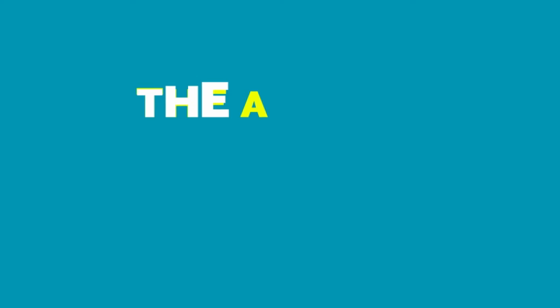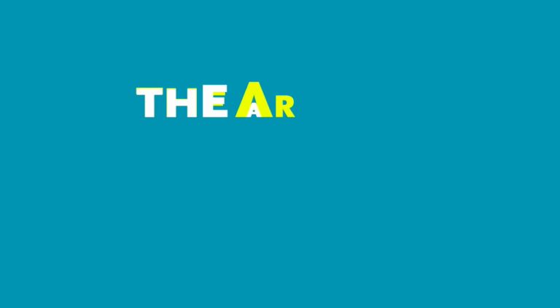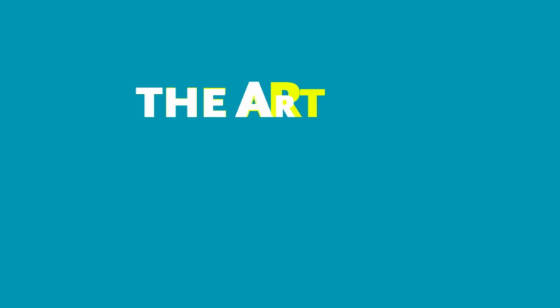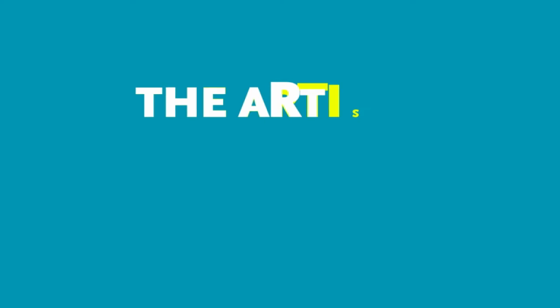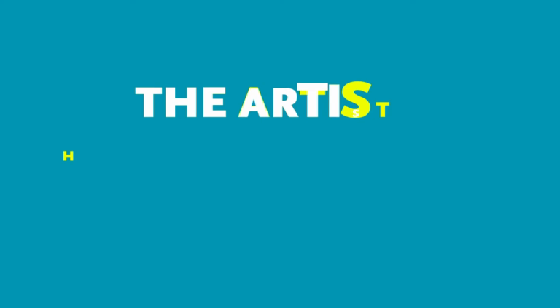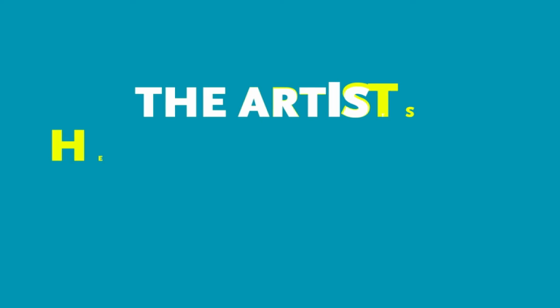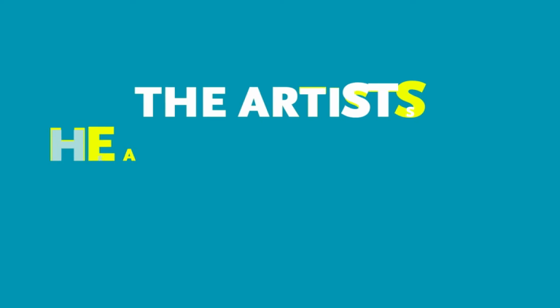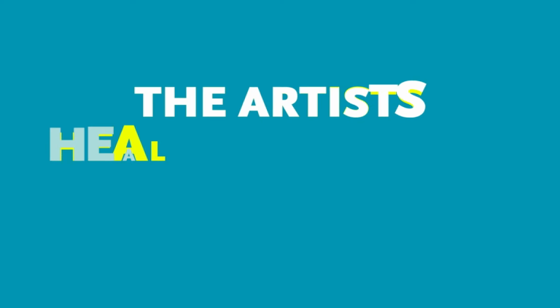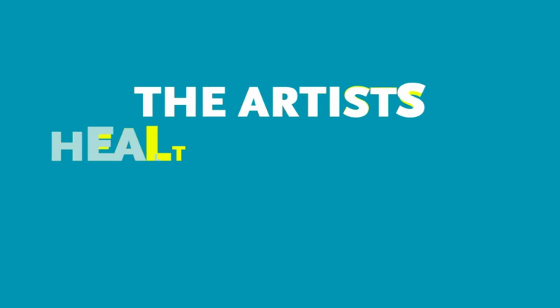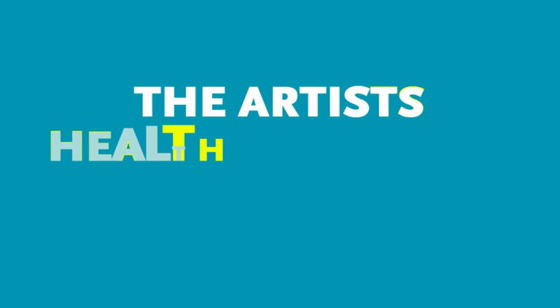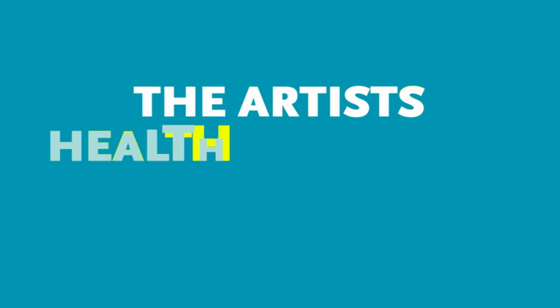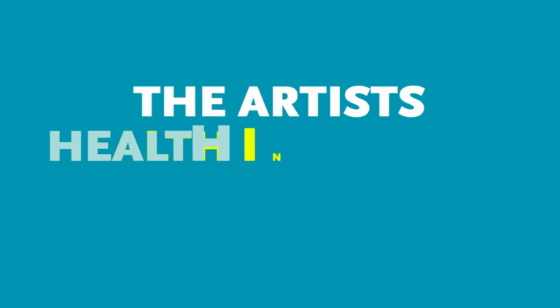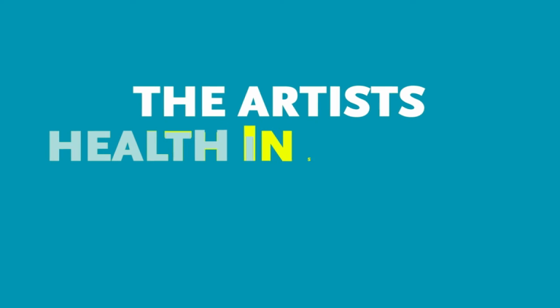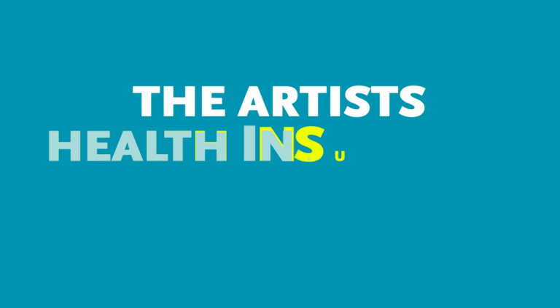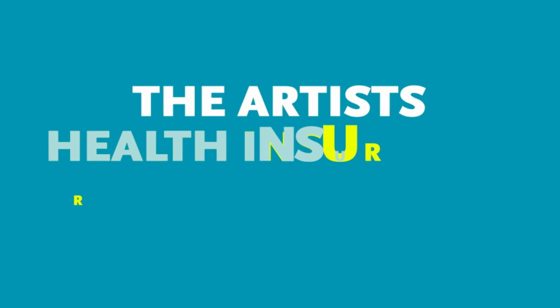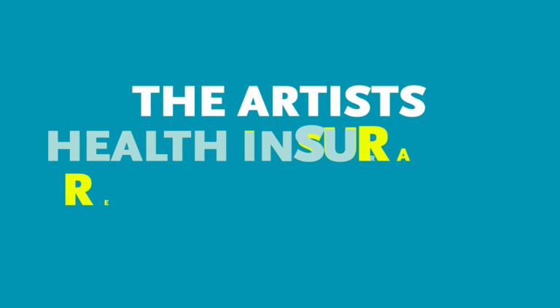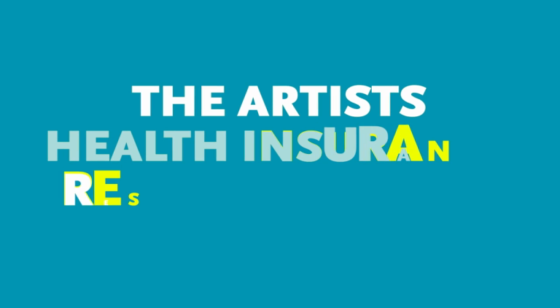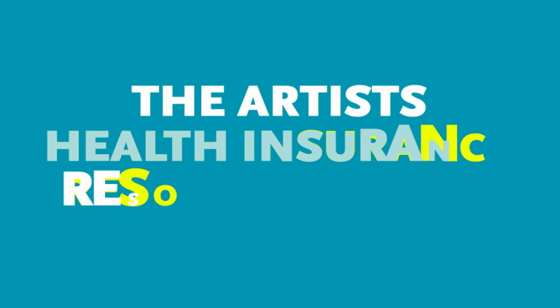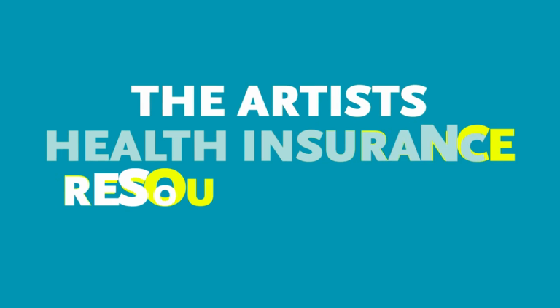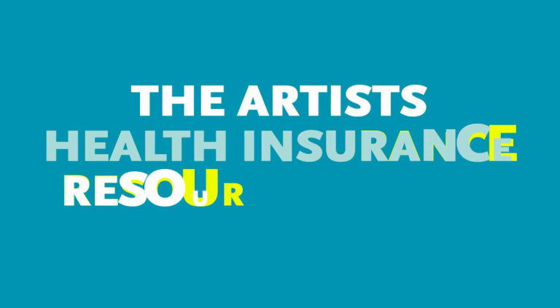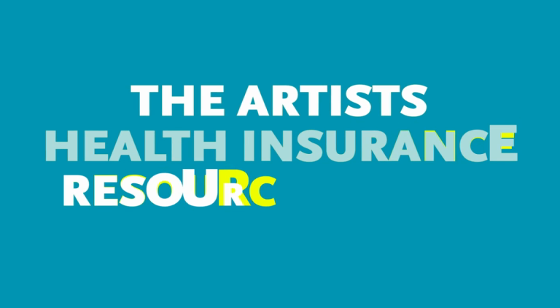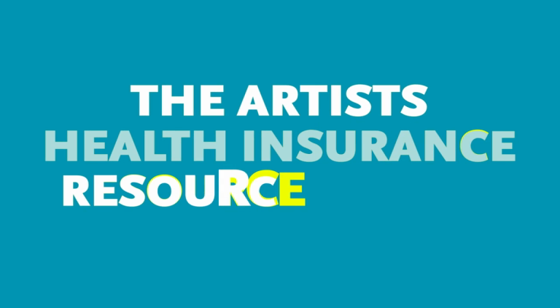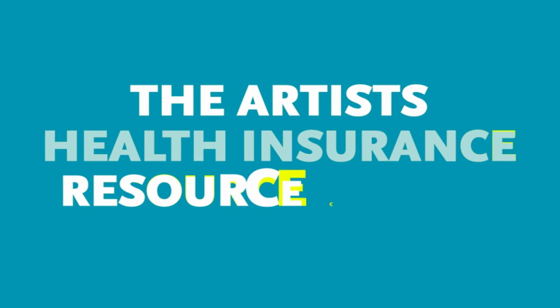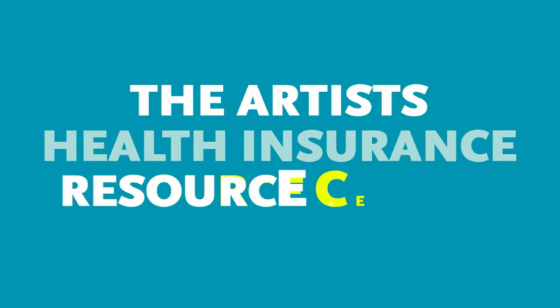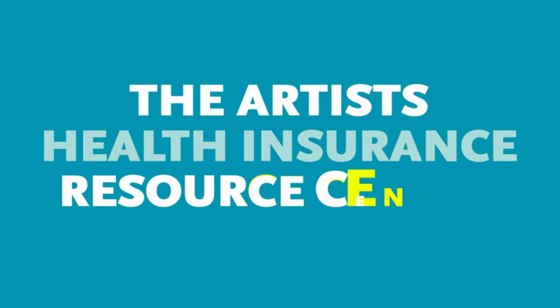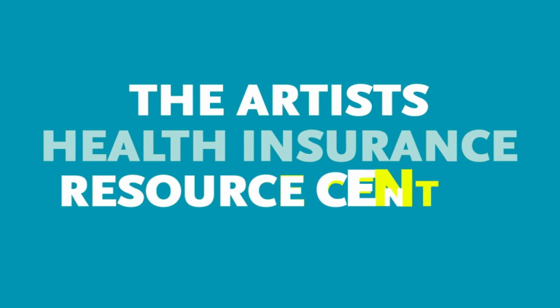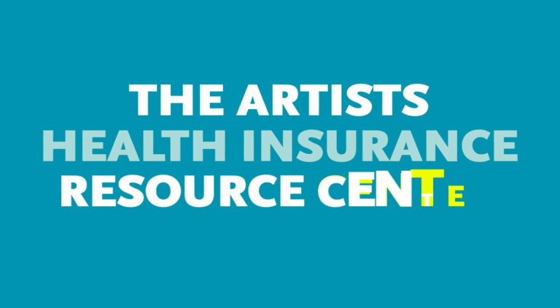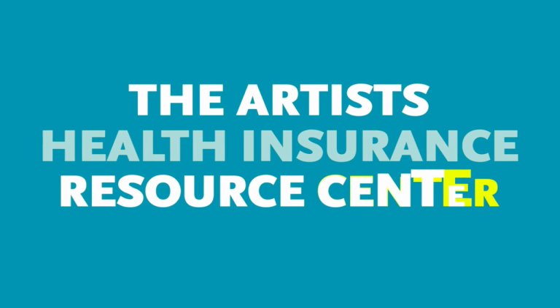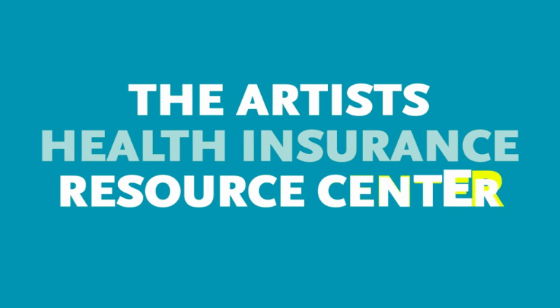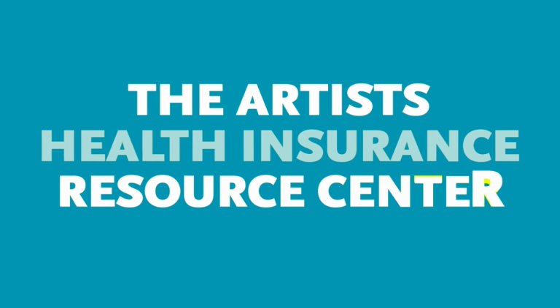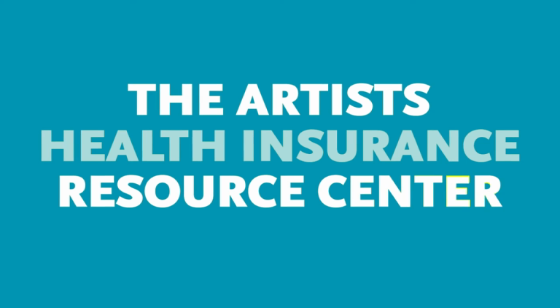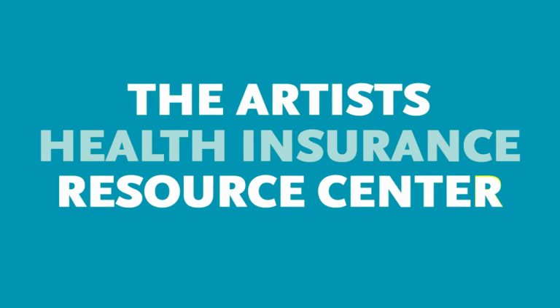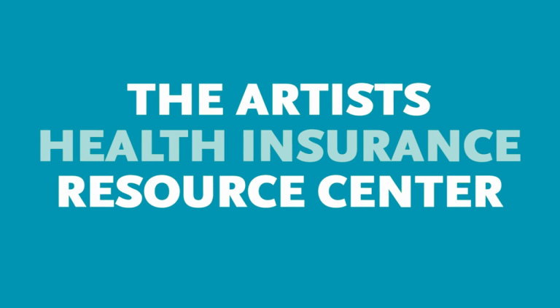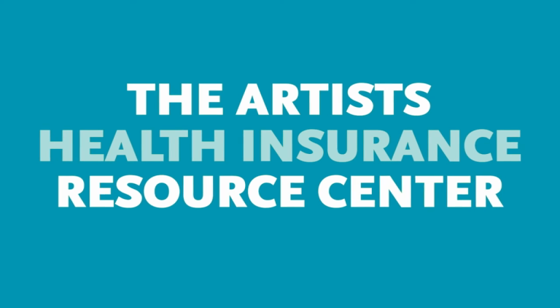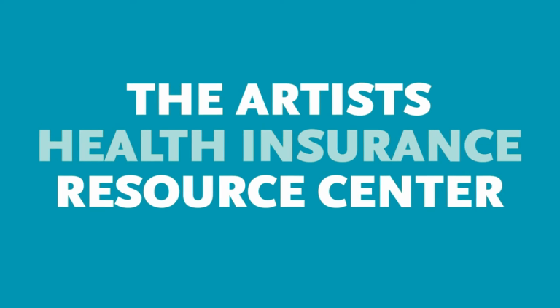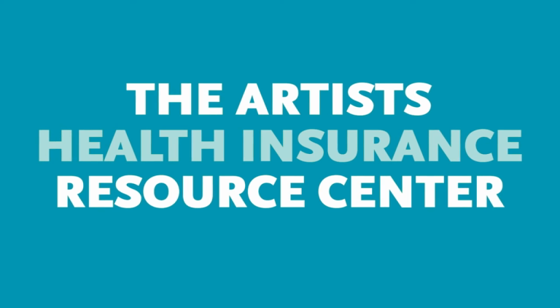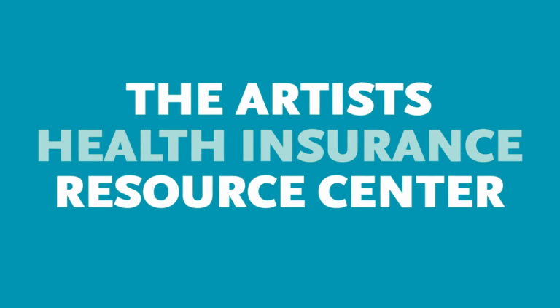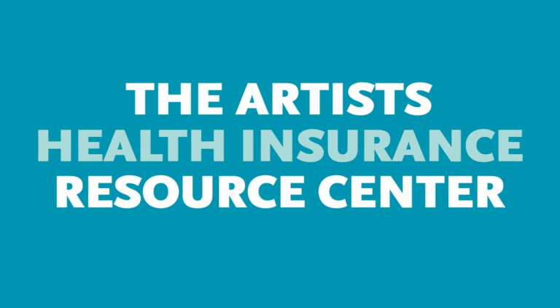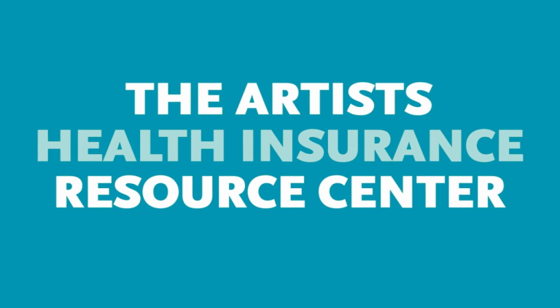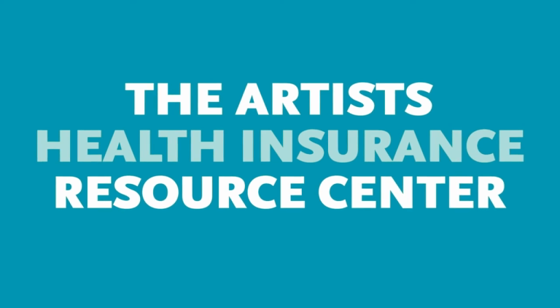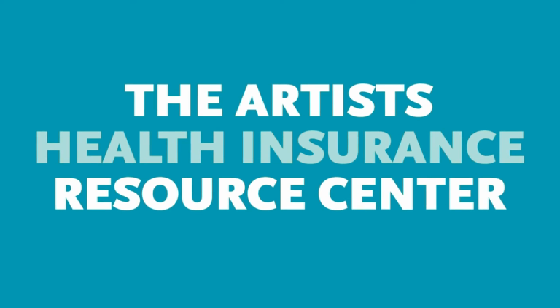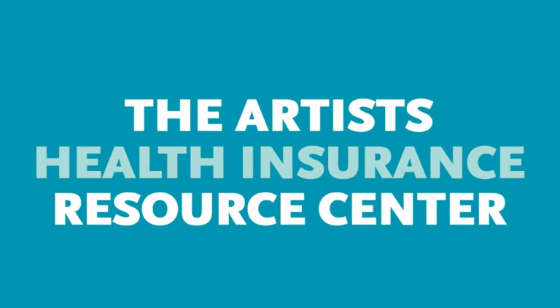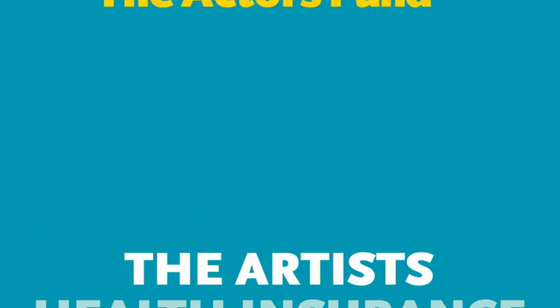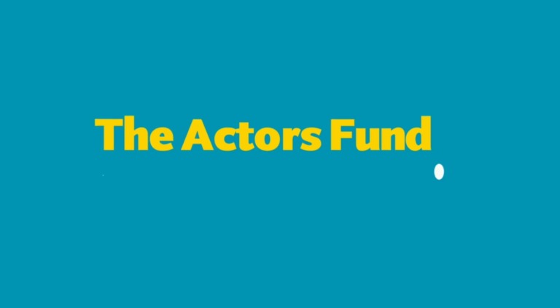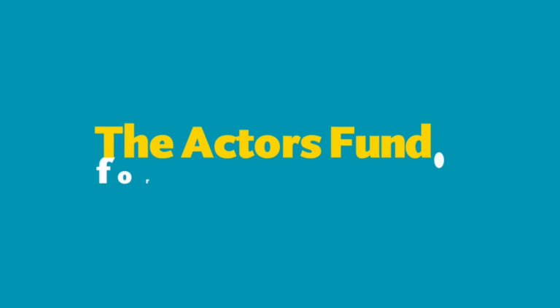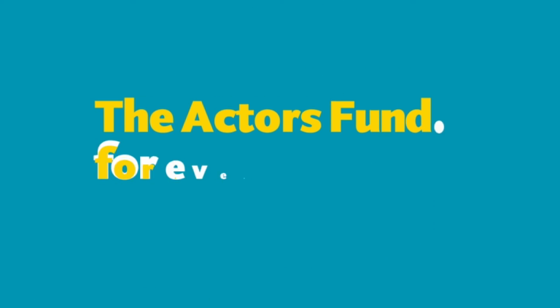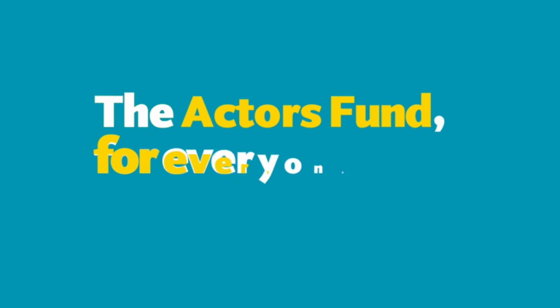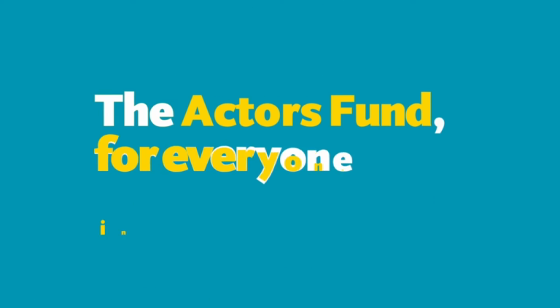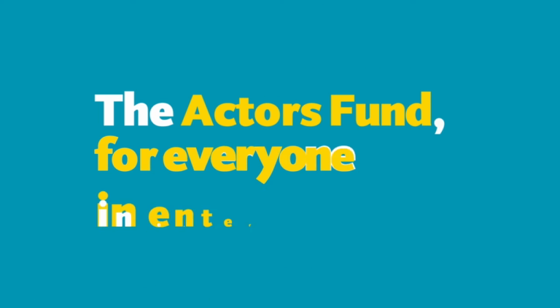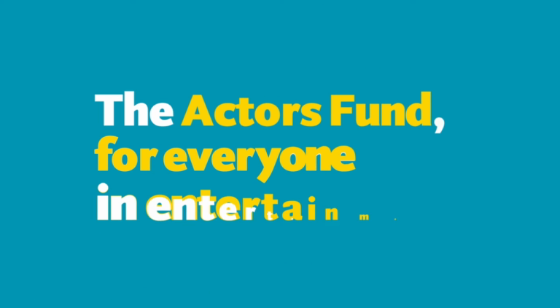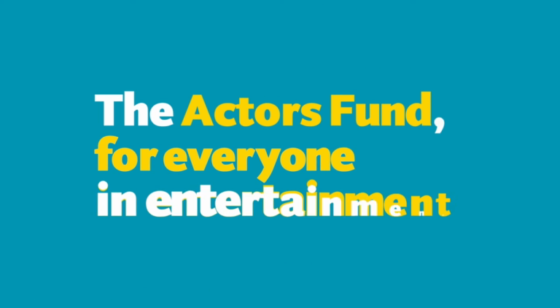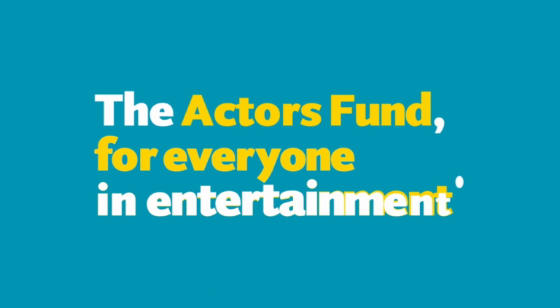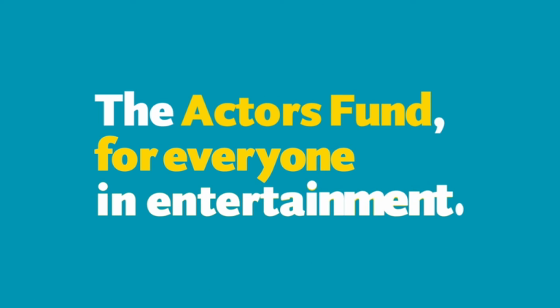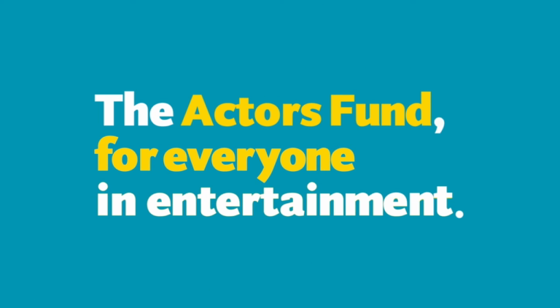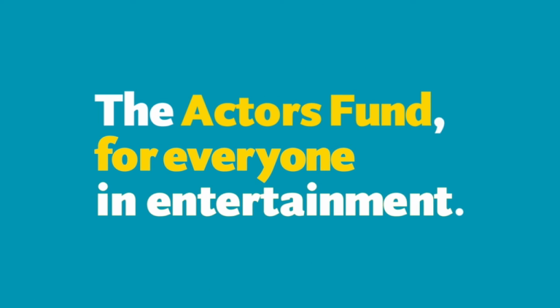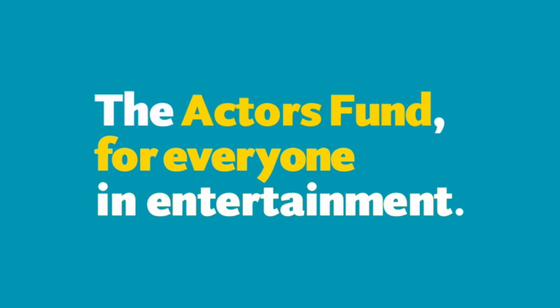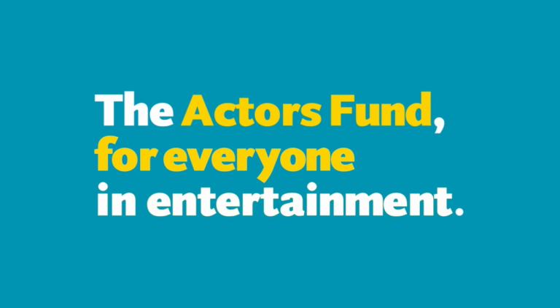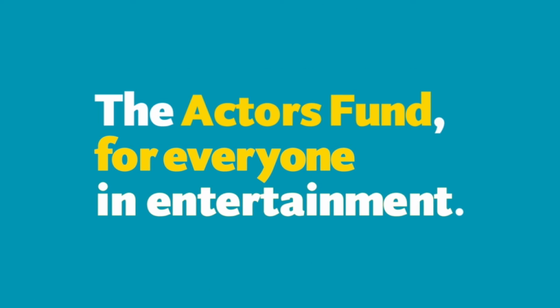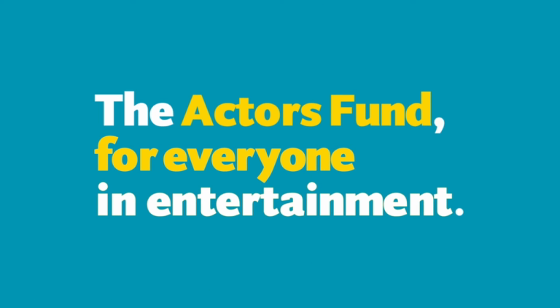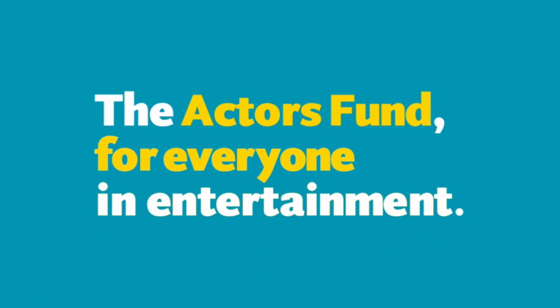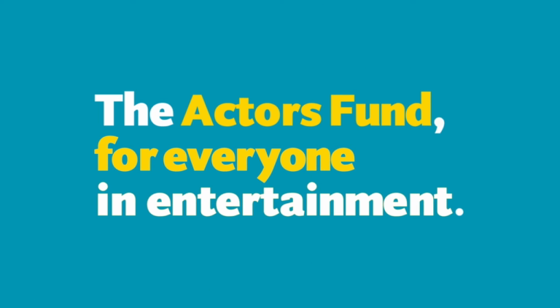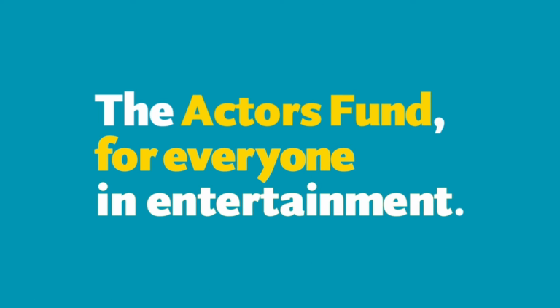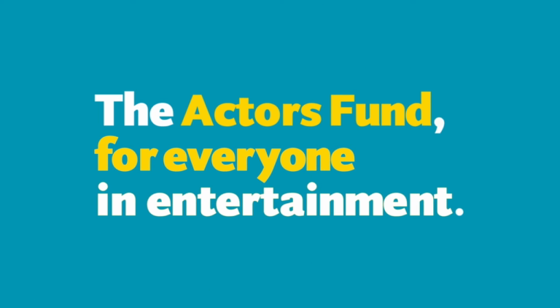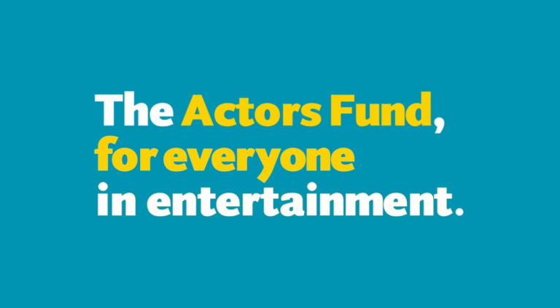This tutorial is brought to you by the Artist Health Insurance Resource Center at the Actors Fund.